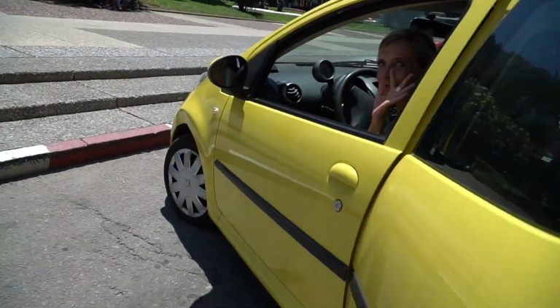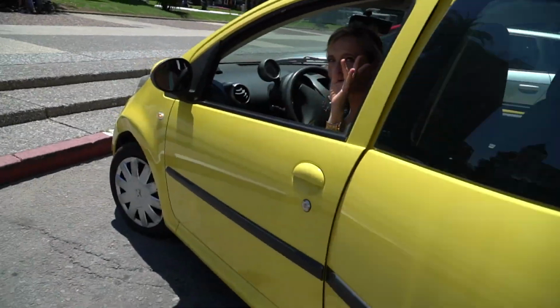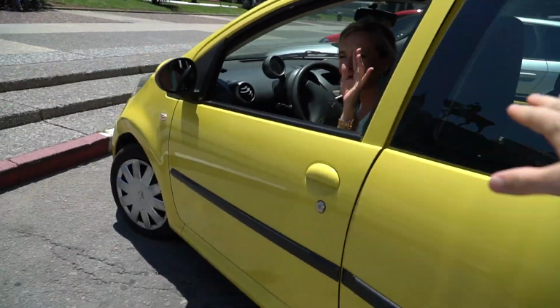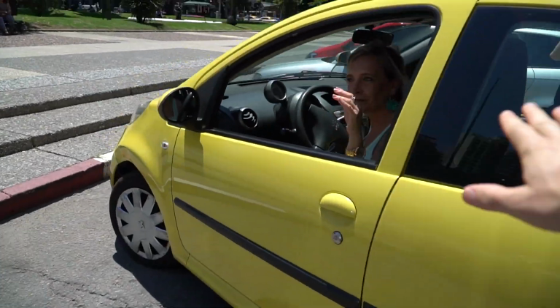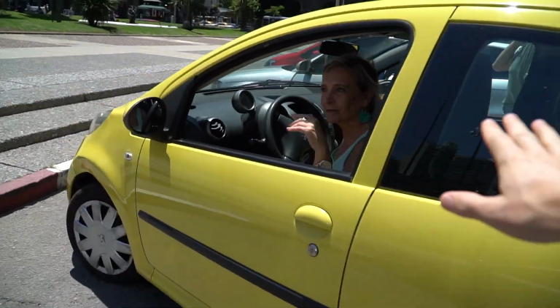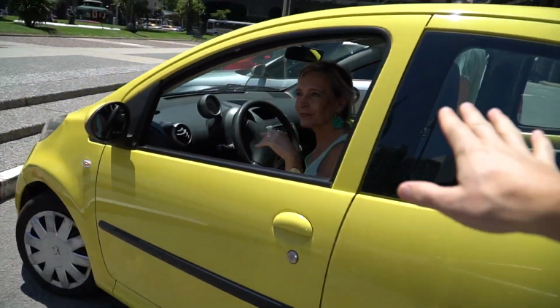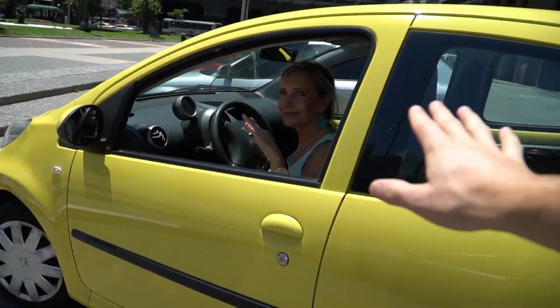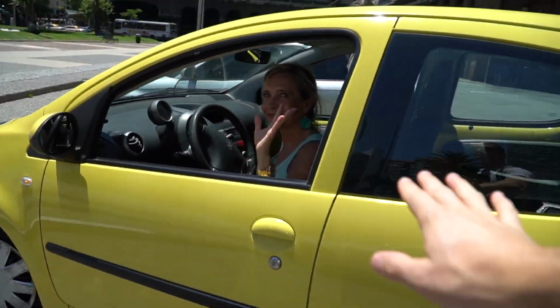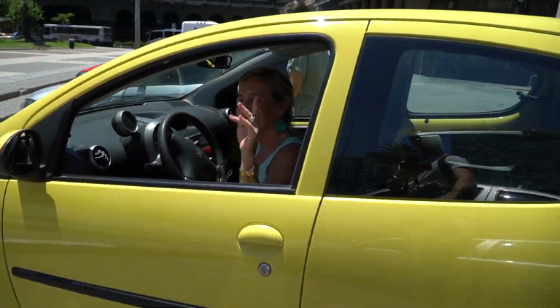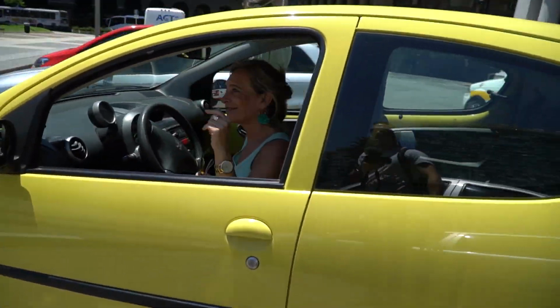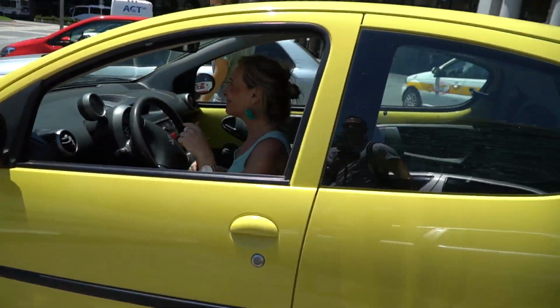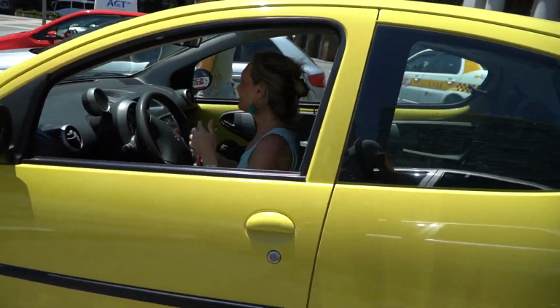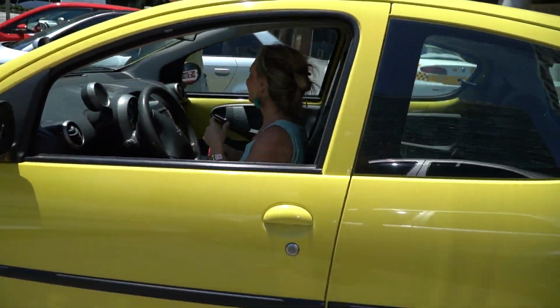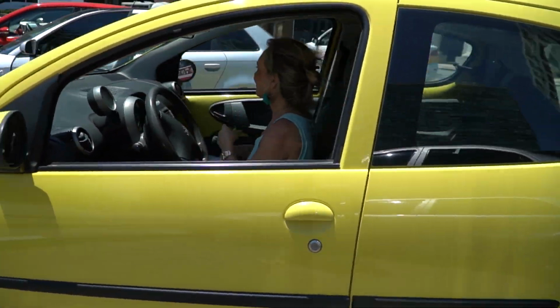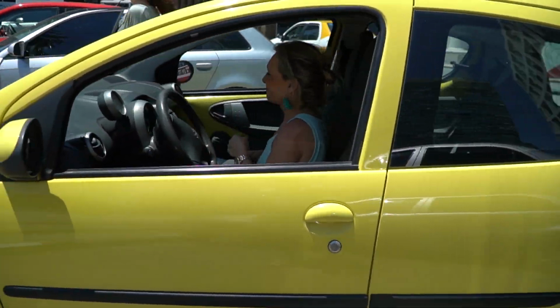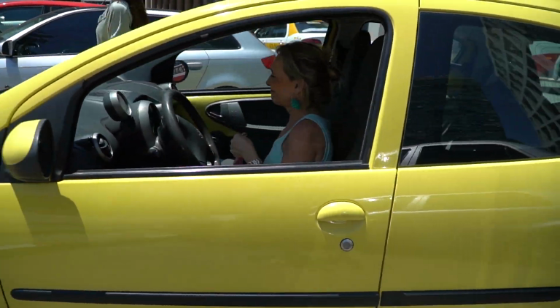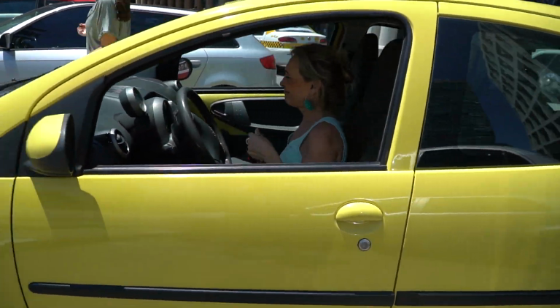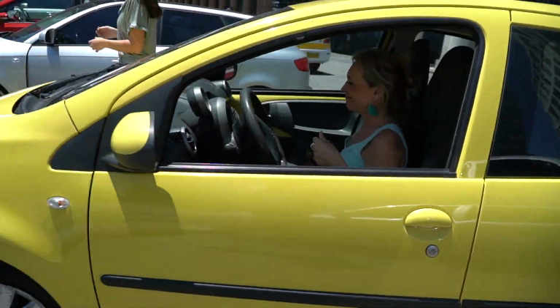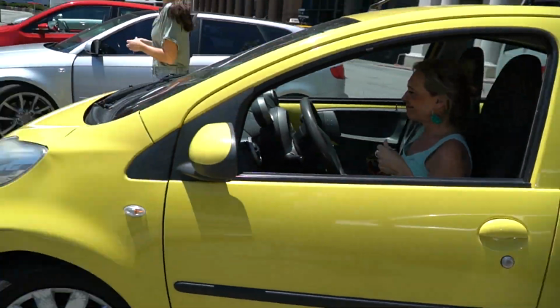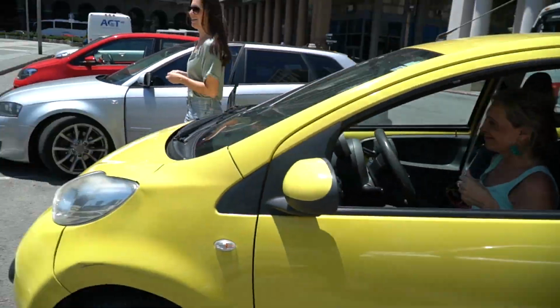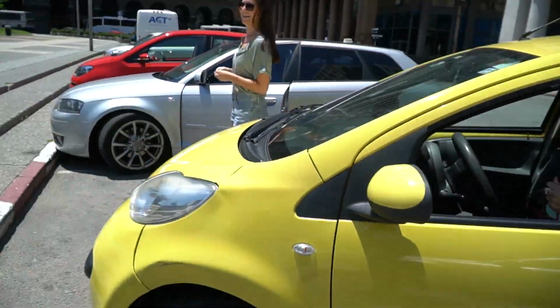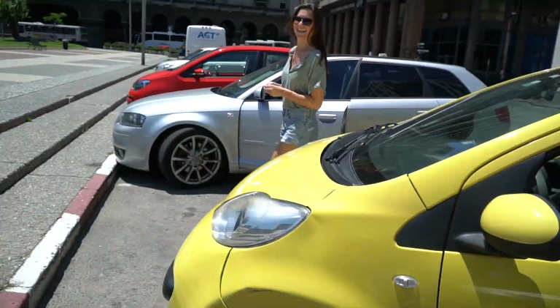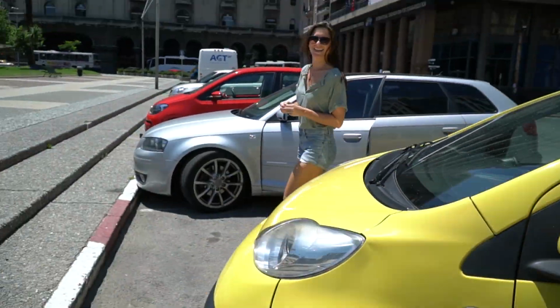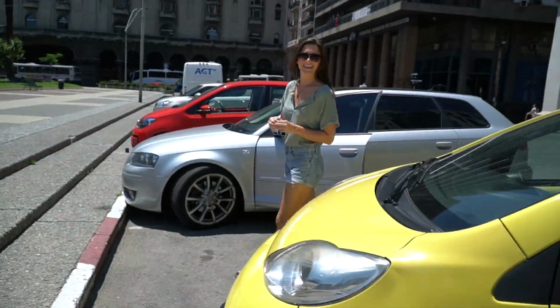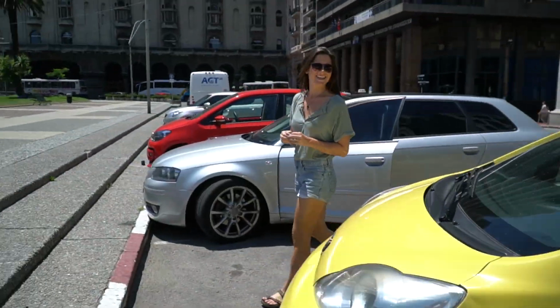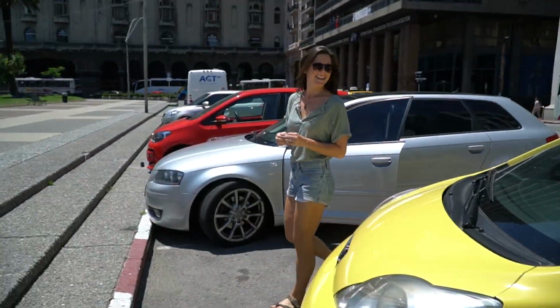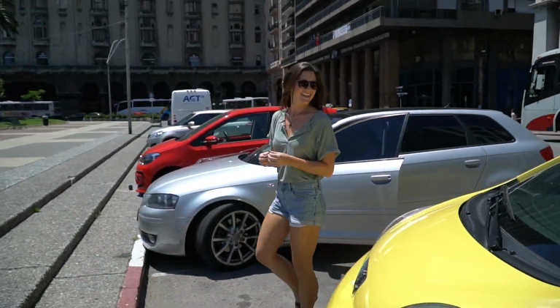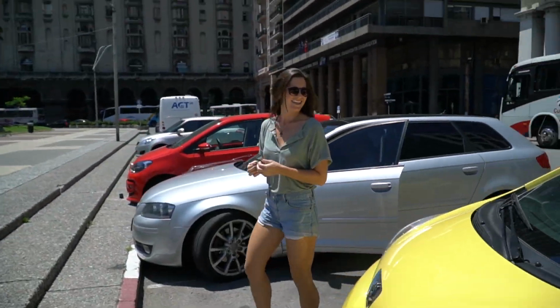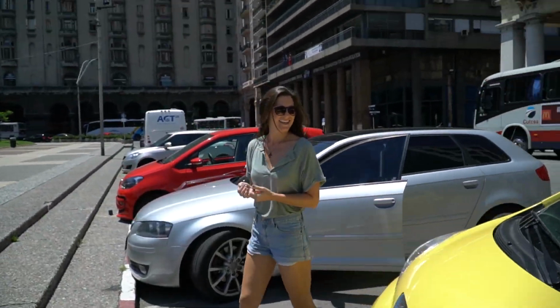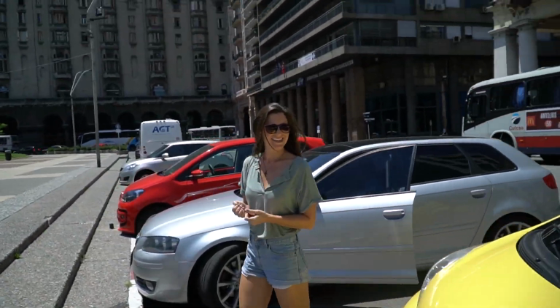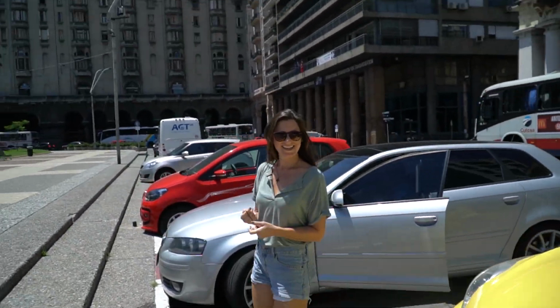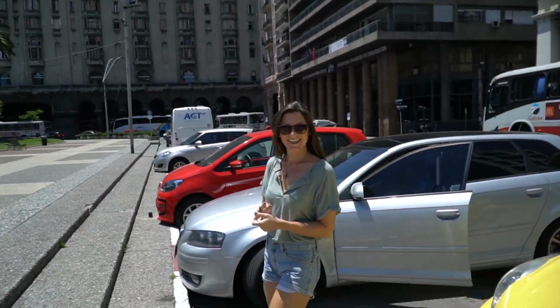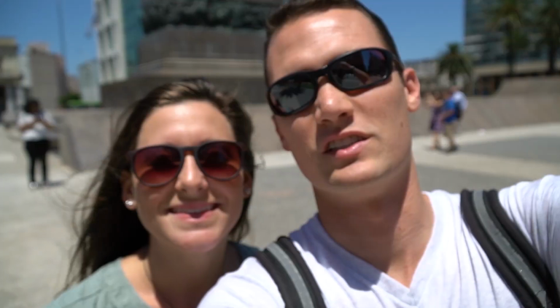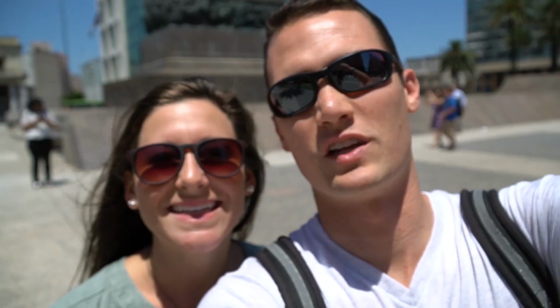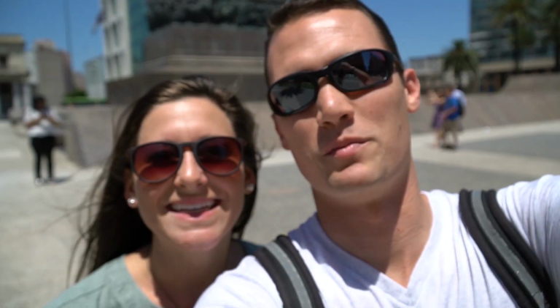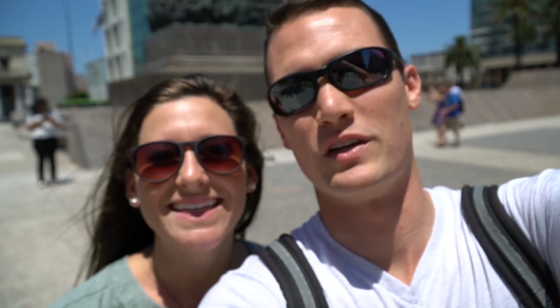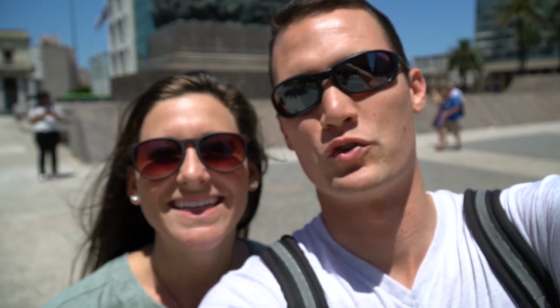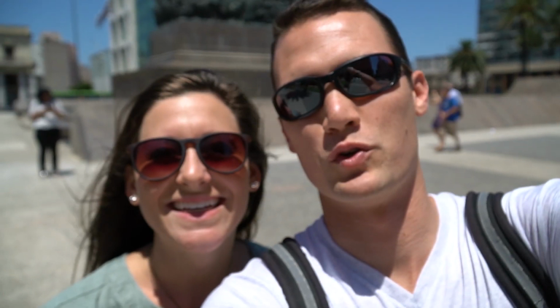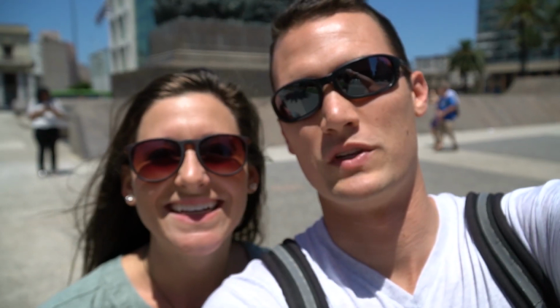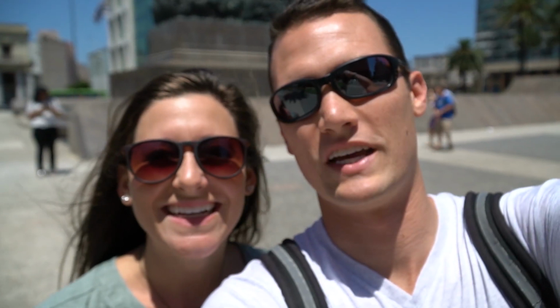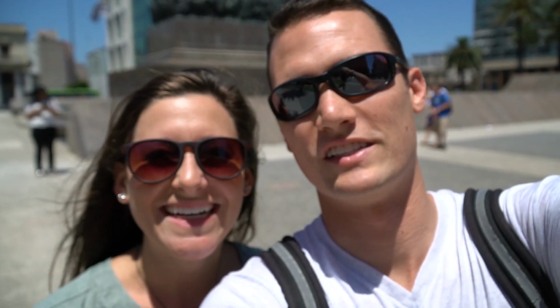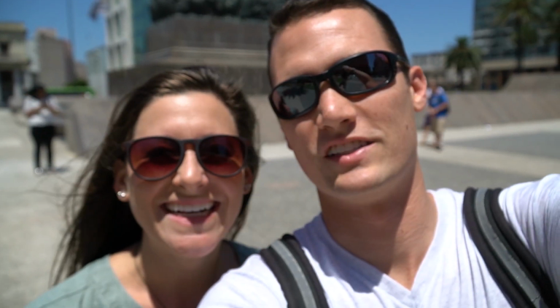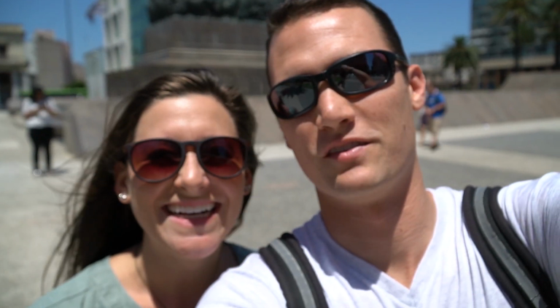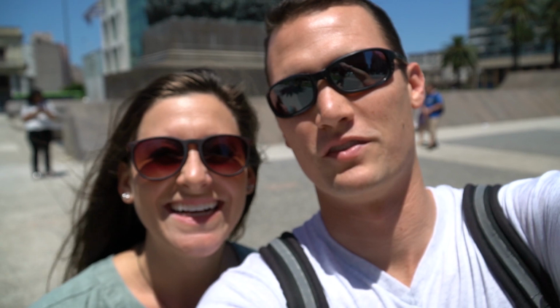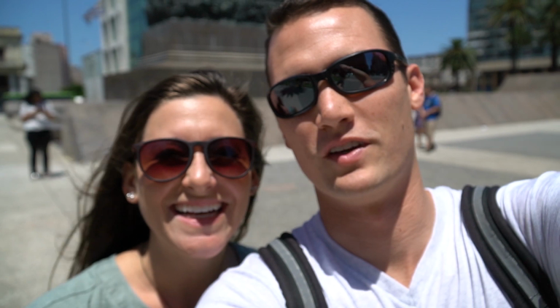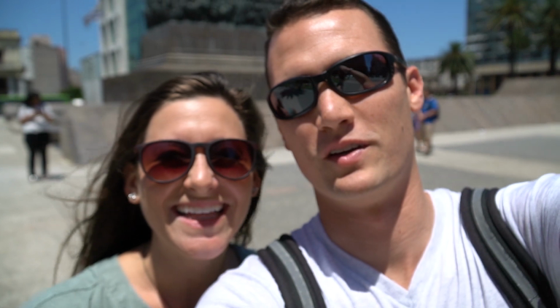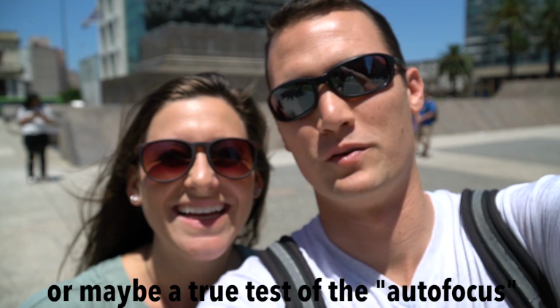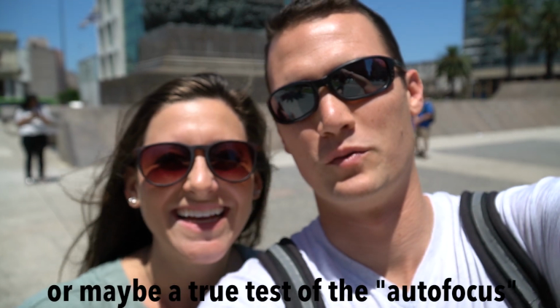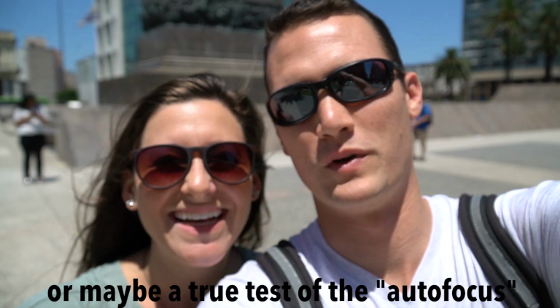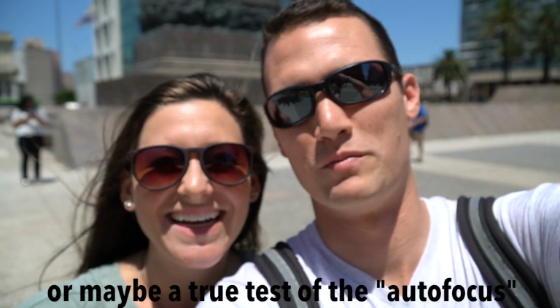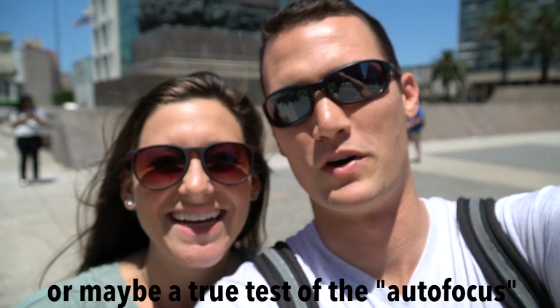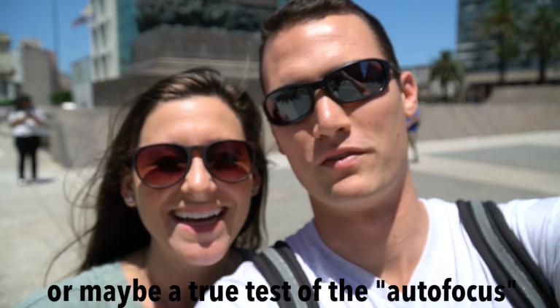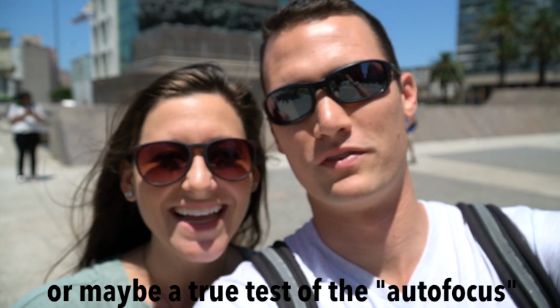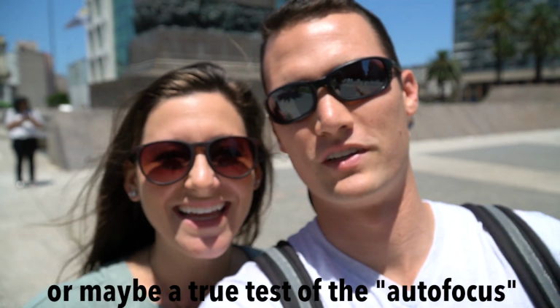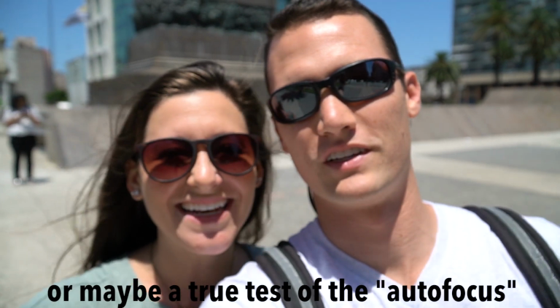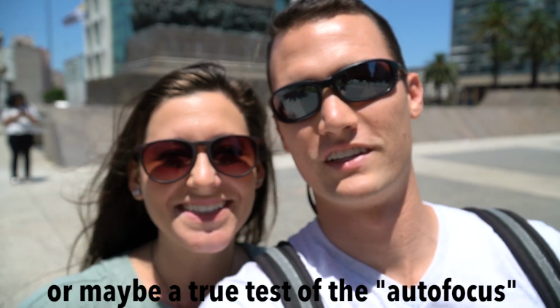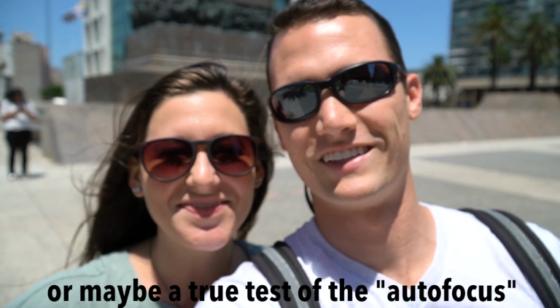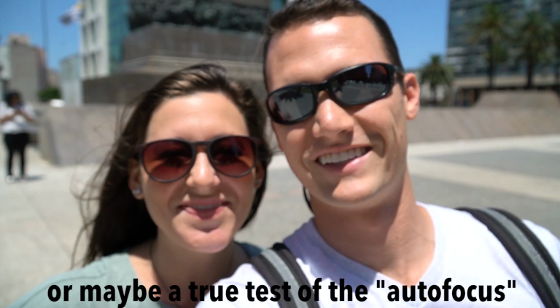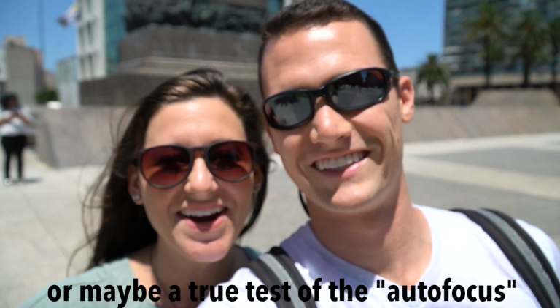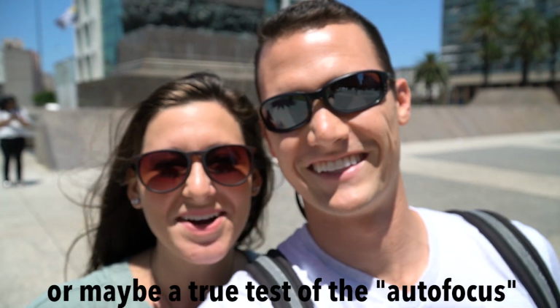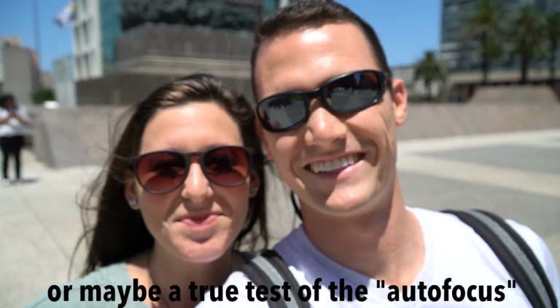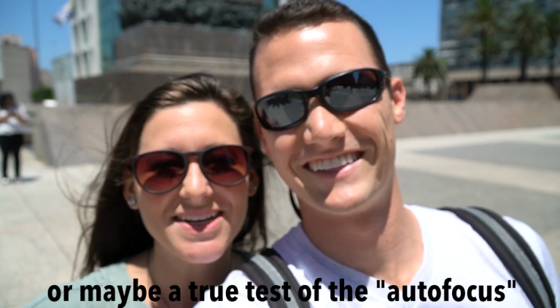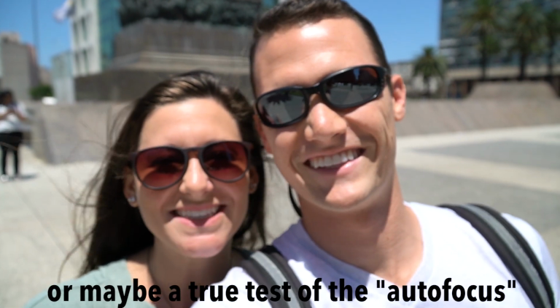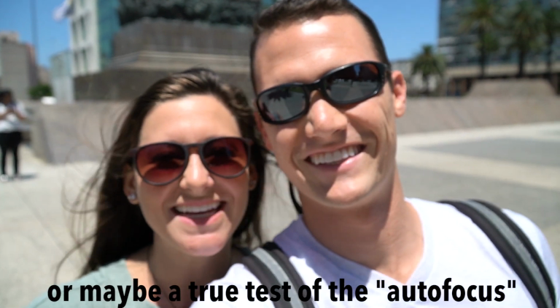Thank you so much for the ride. You're welcome. This is going to be a true test of the wind buff — it is very breezy.